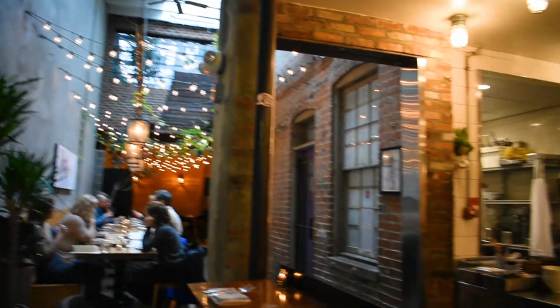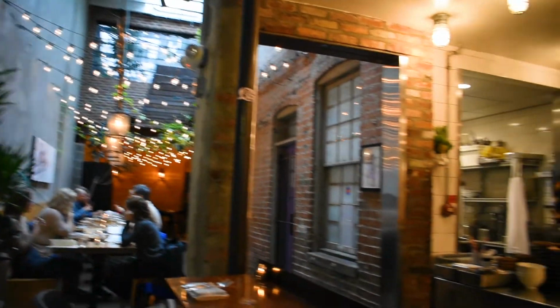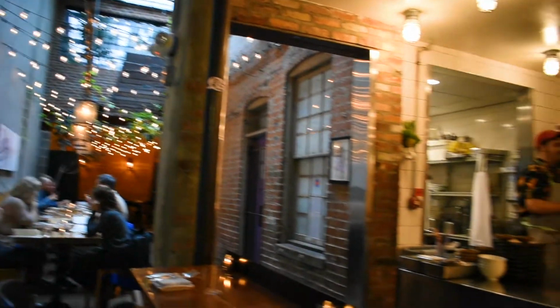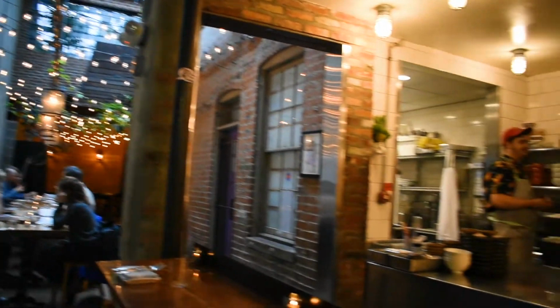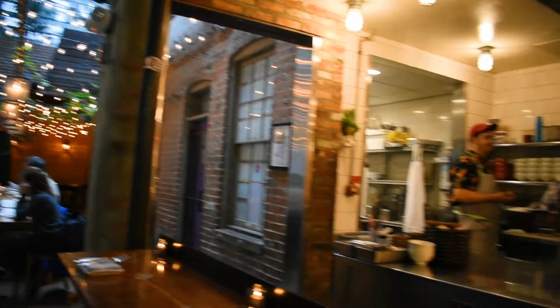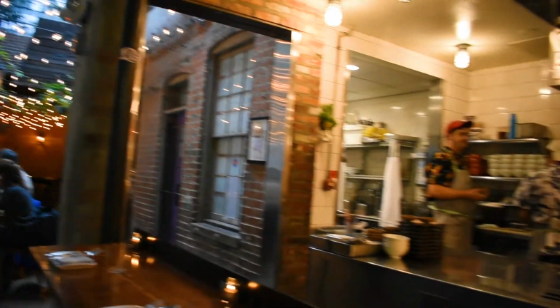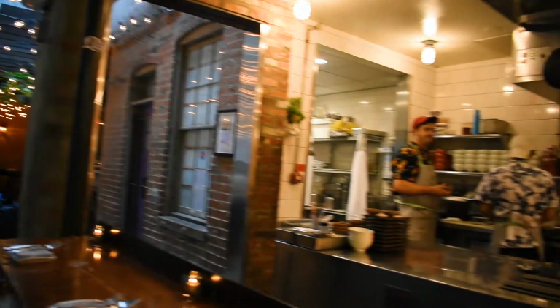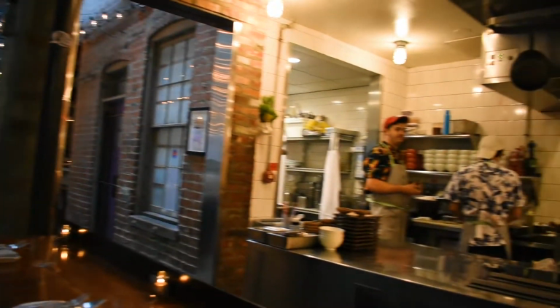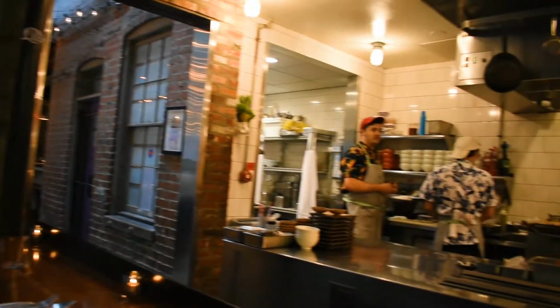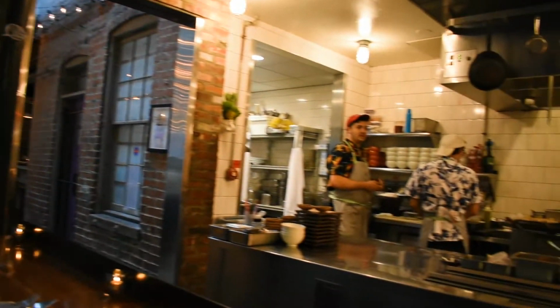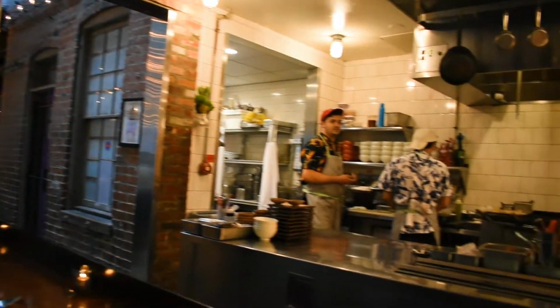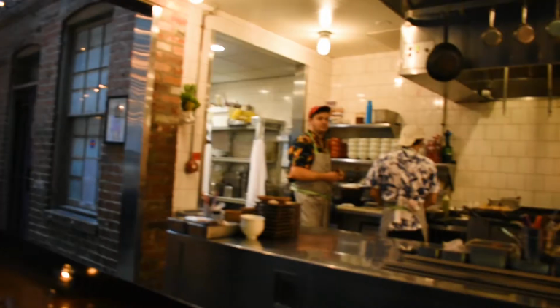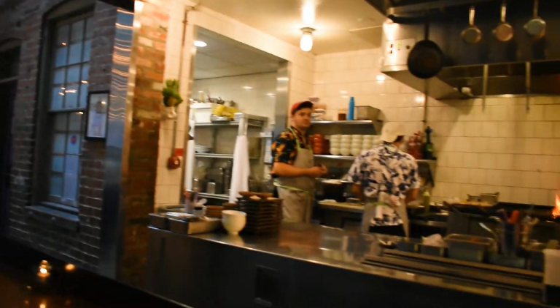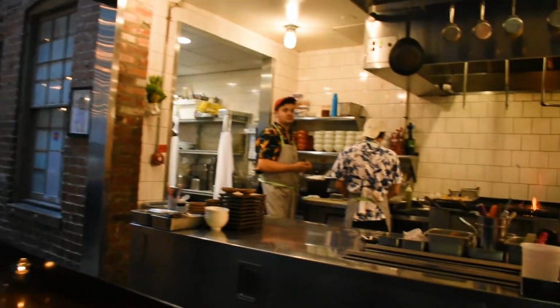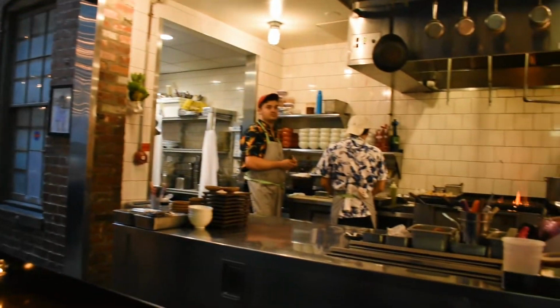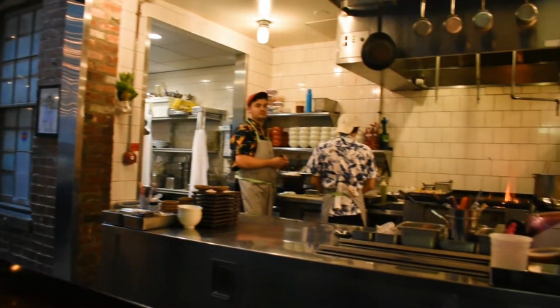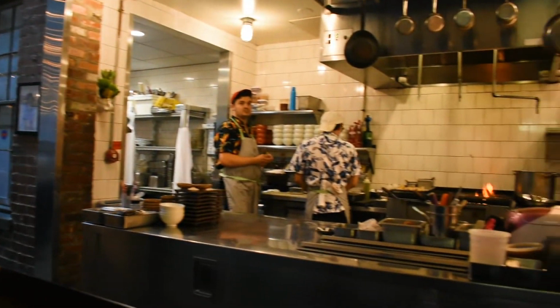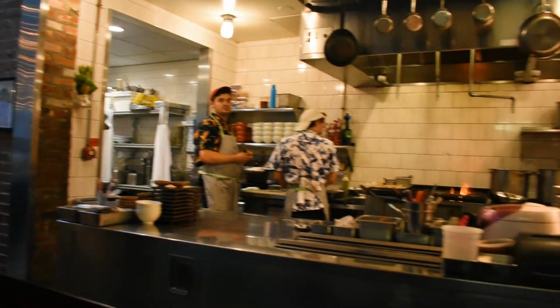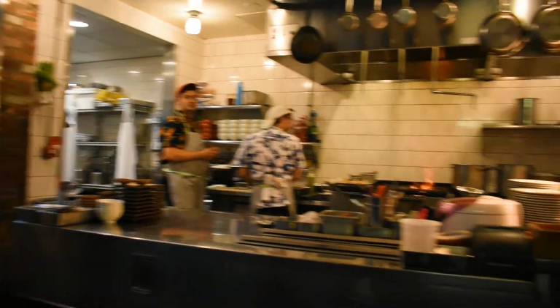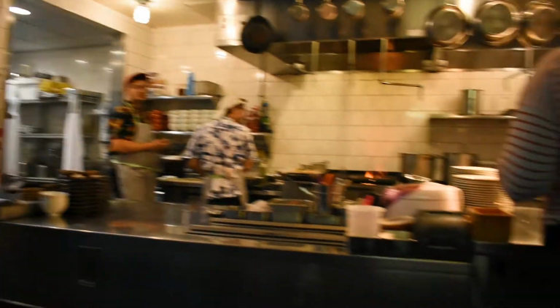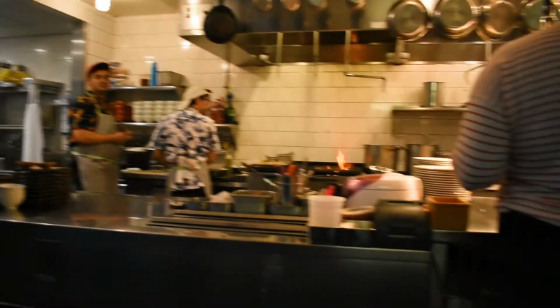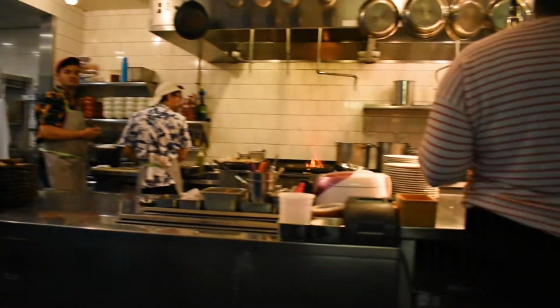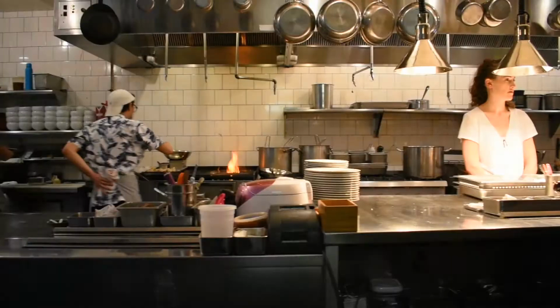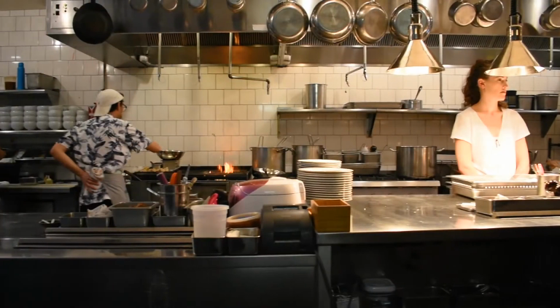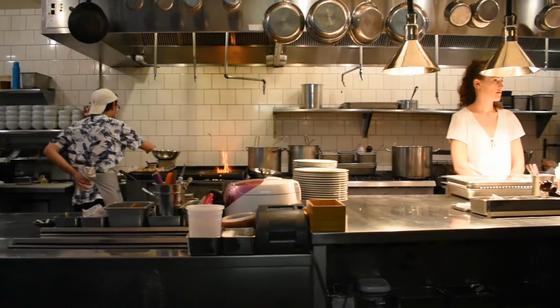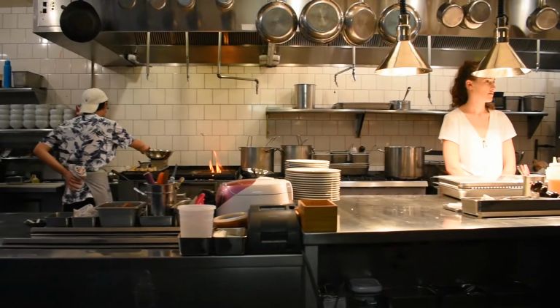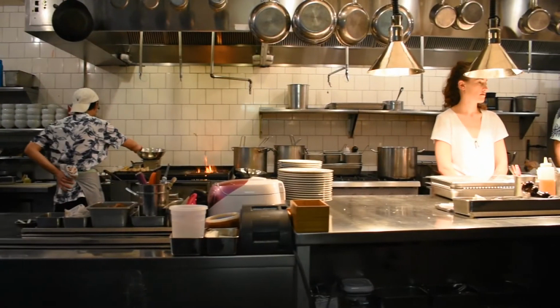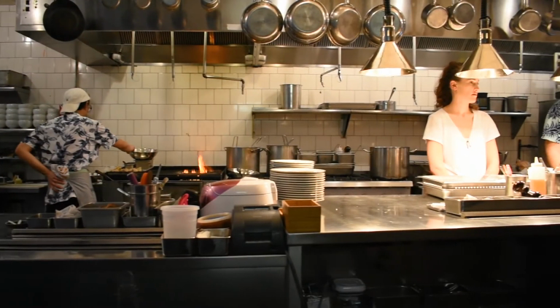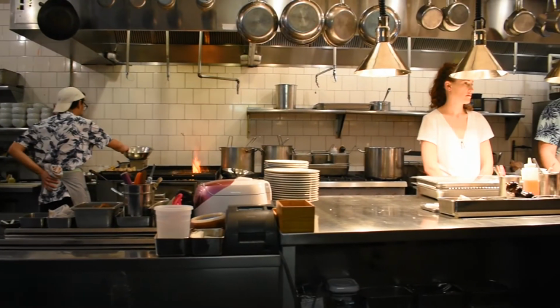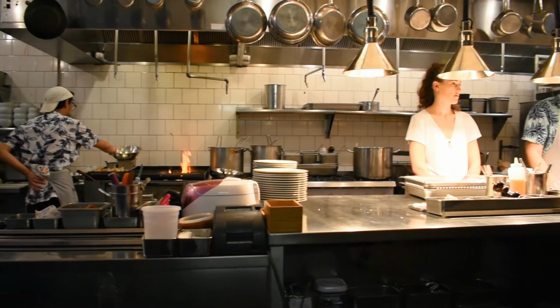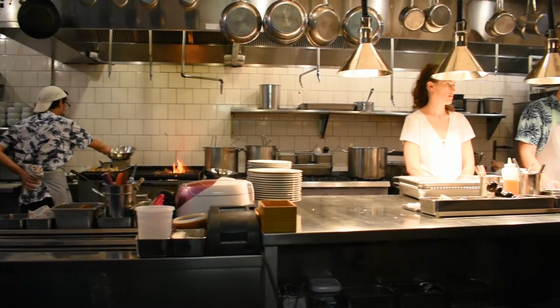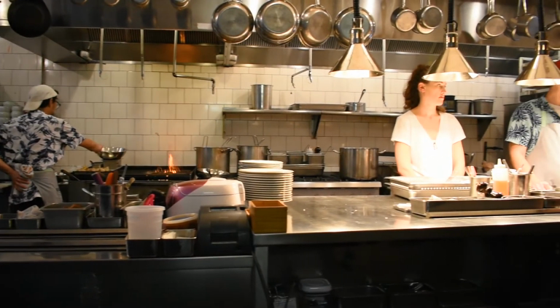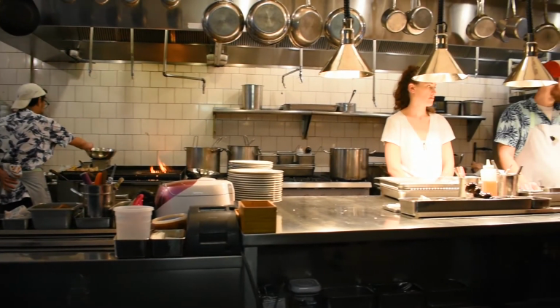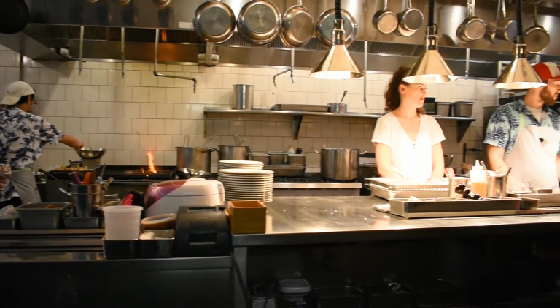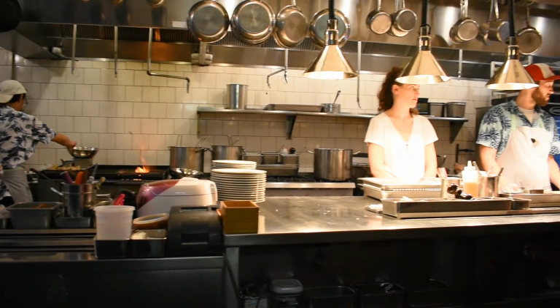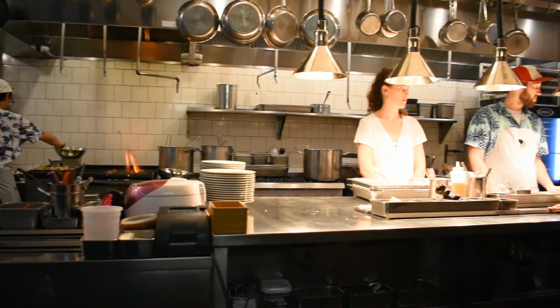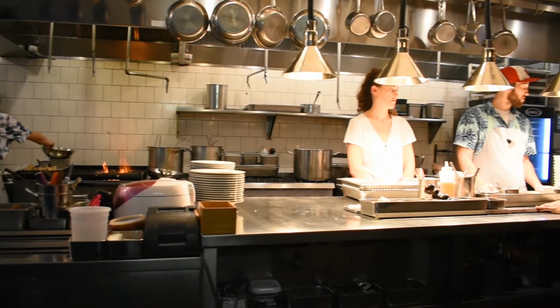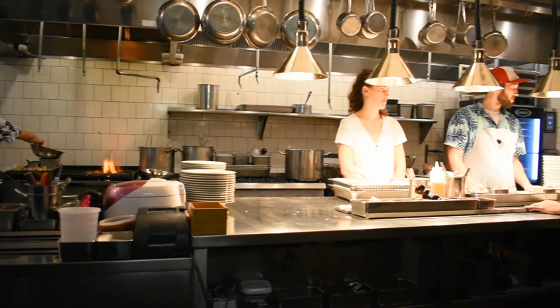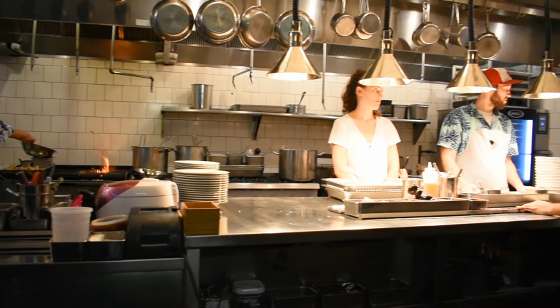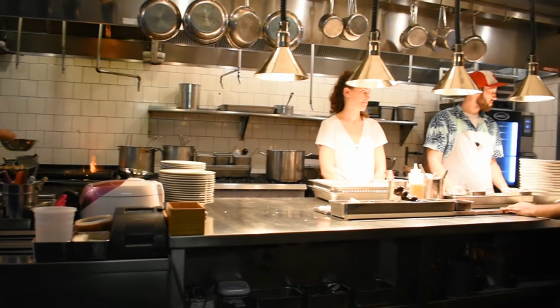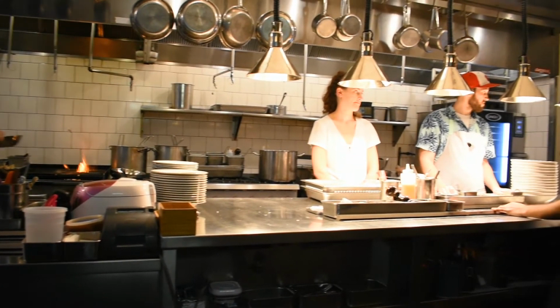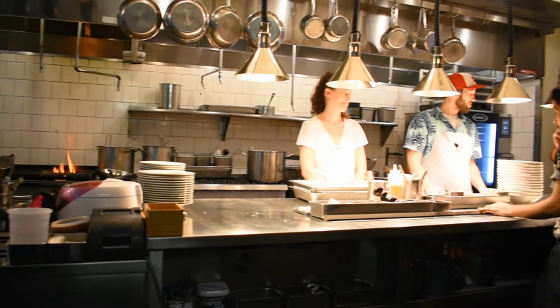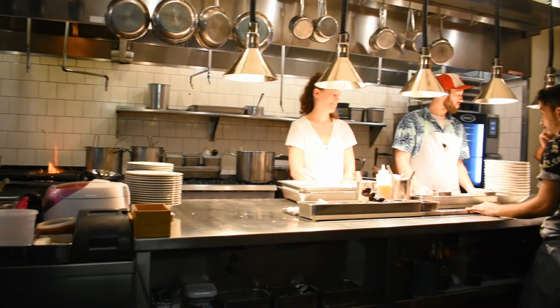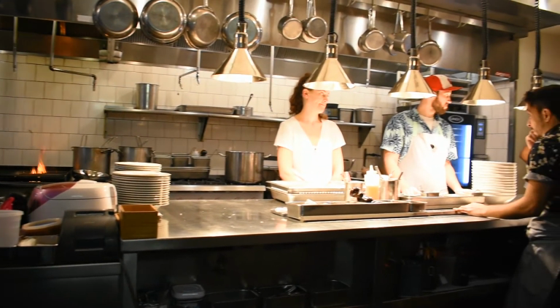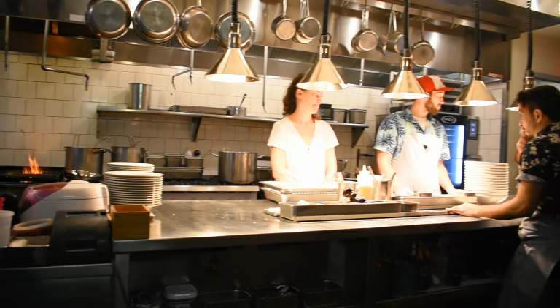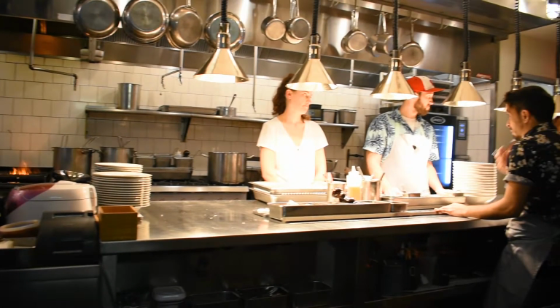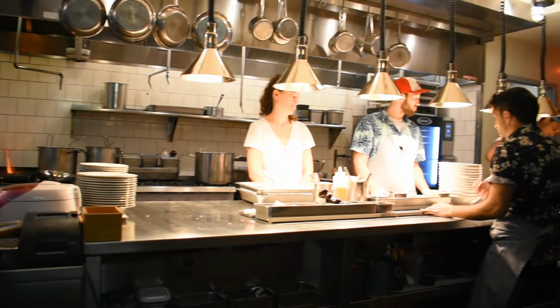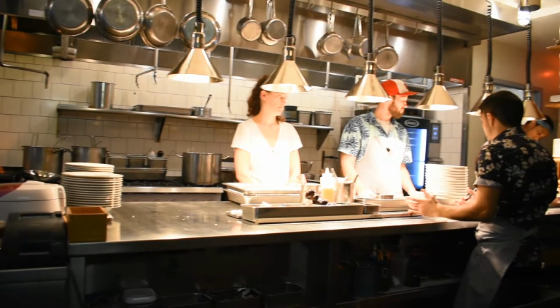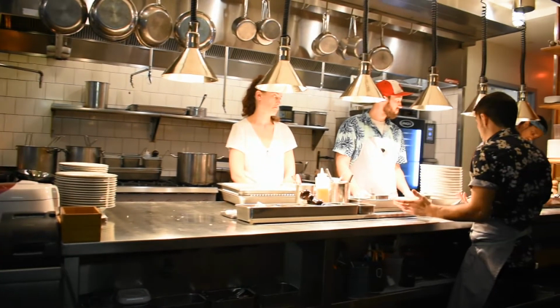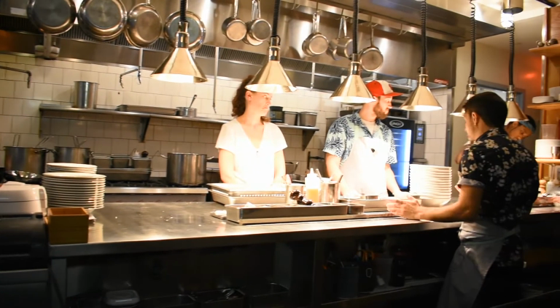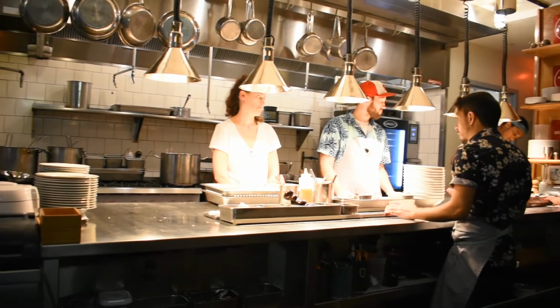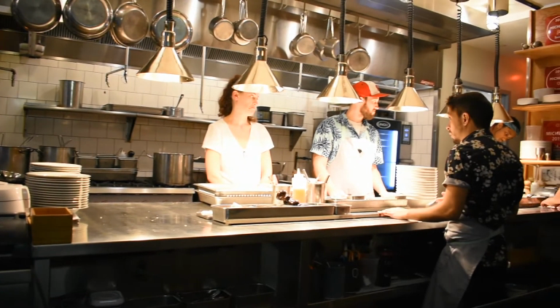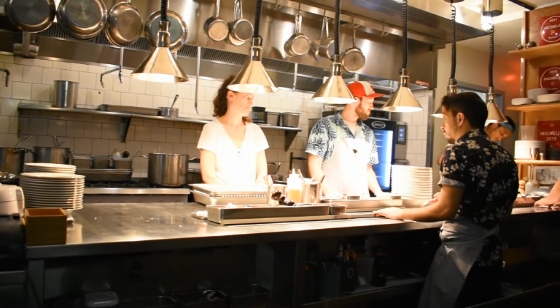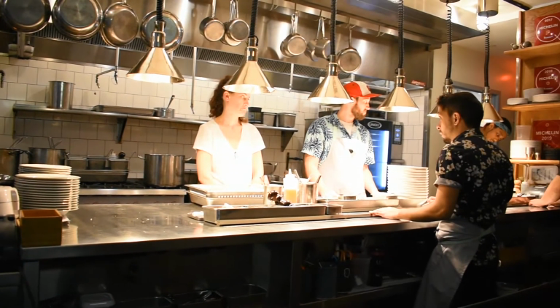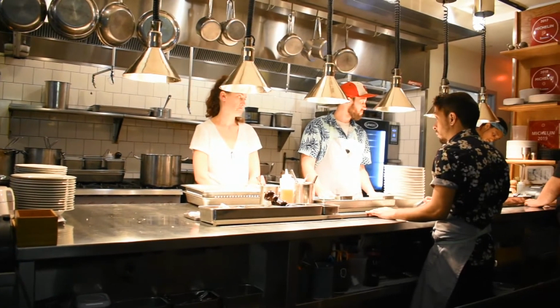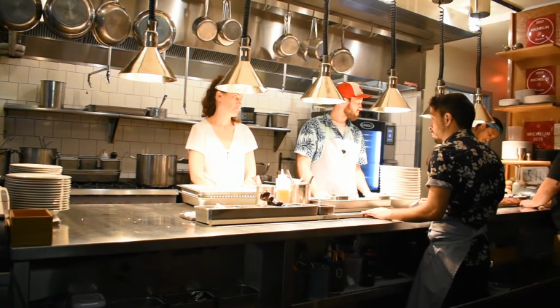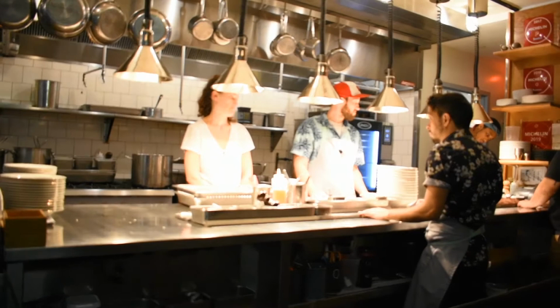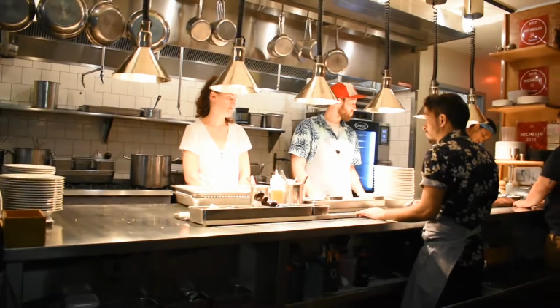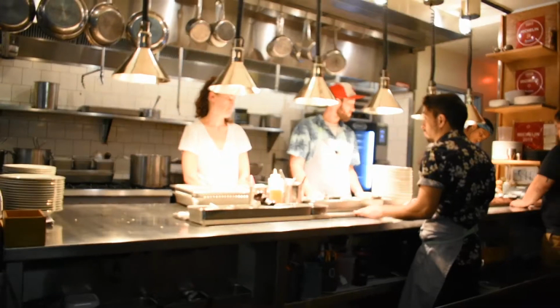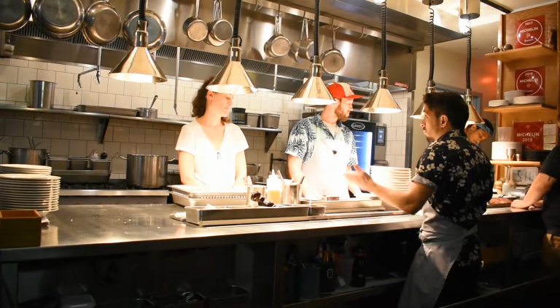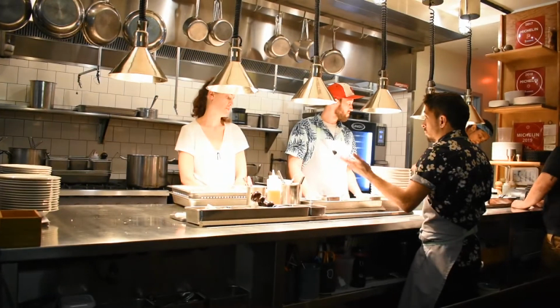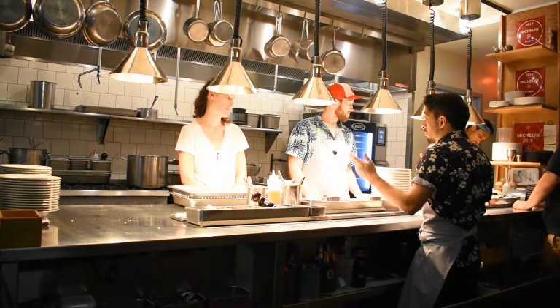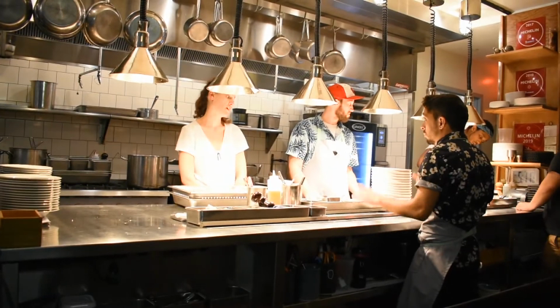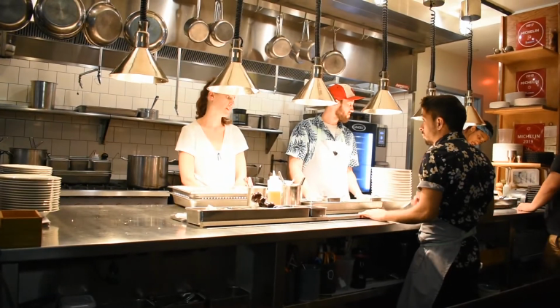As a single diner, I was seated right away at the kitchen counter, which gave me a nice view of the action. I love the design of the restaurant — it has a great and inviting feel.